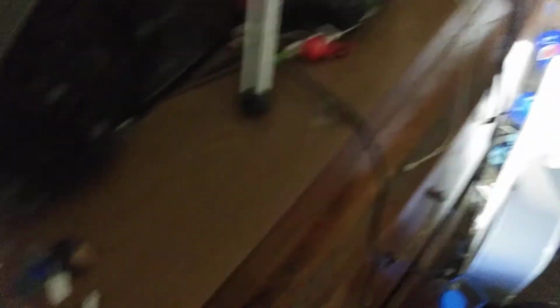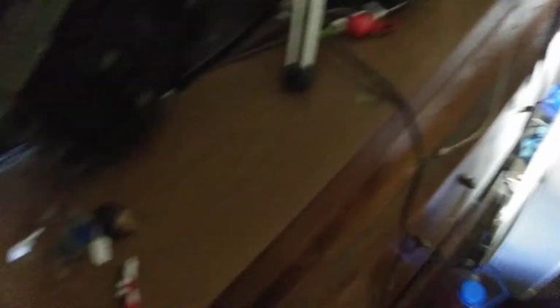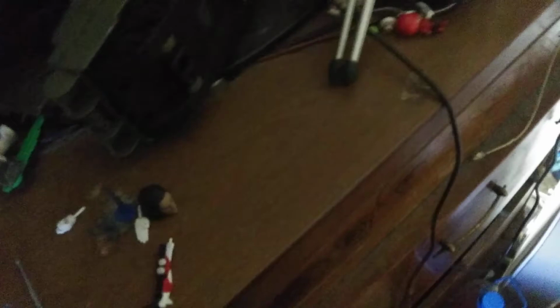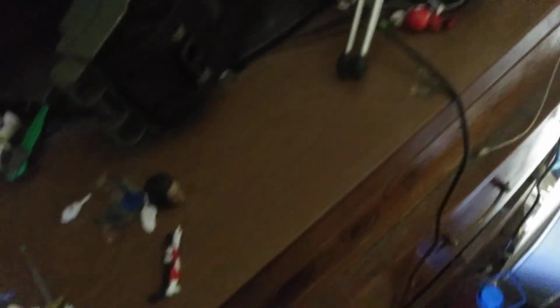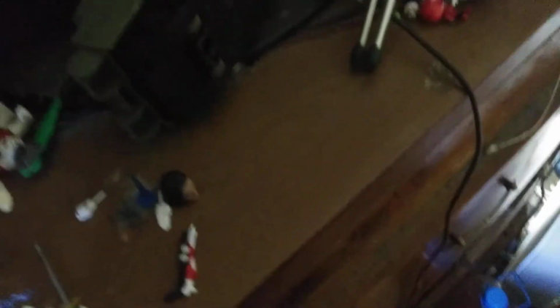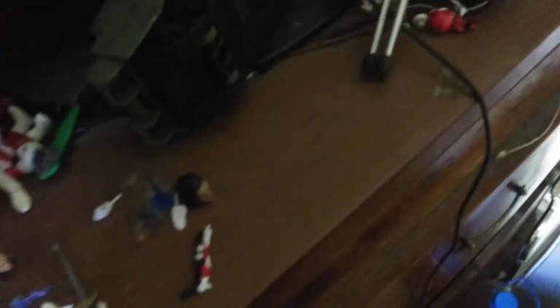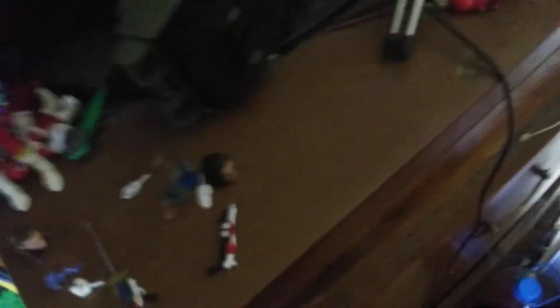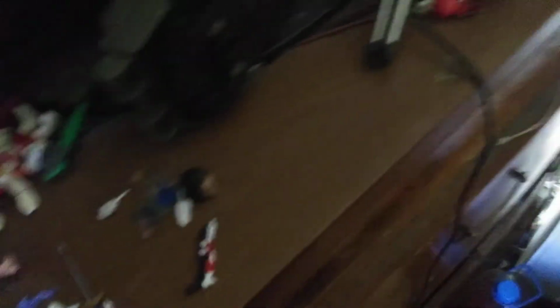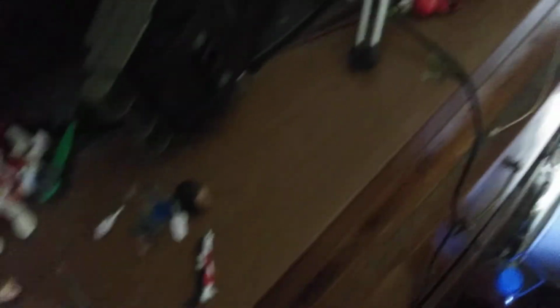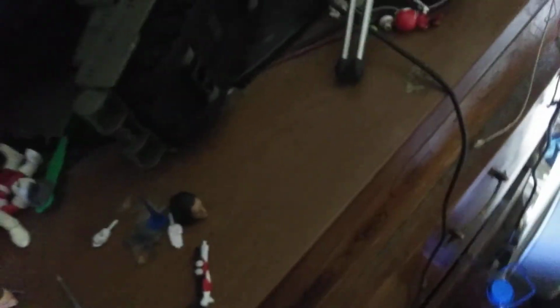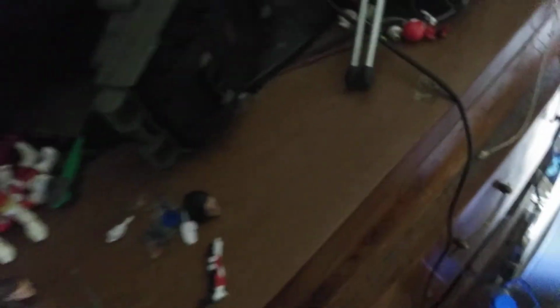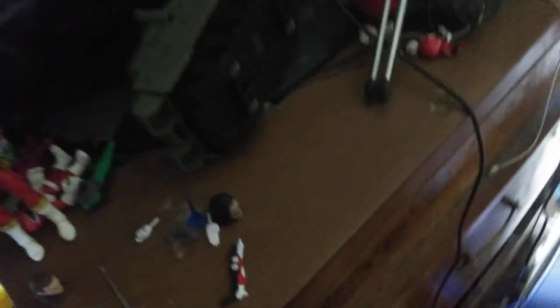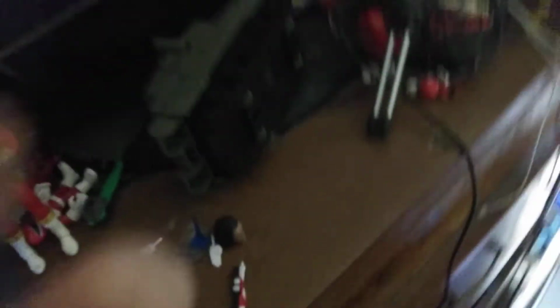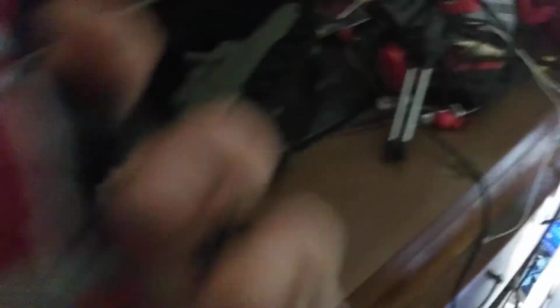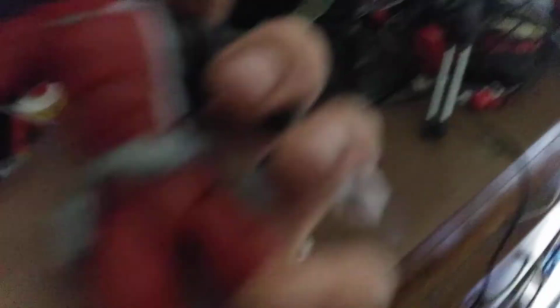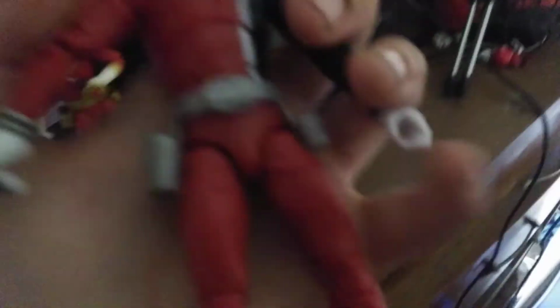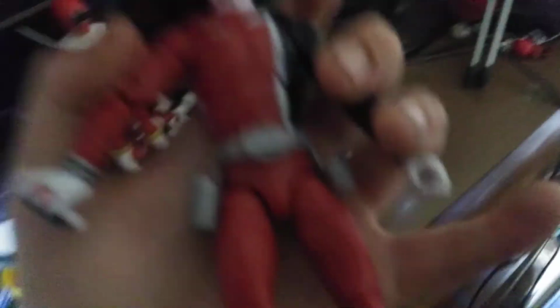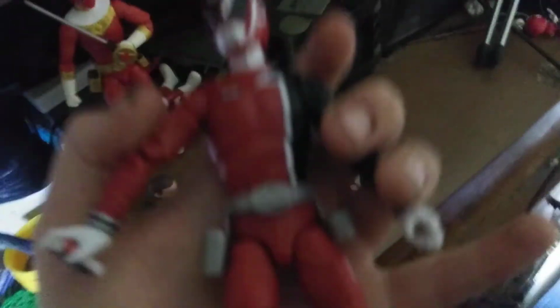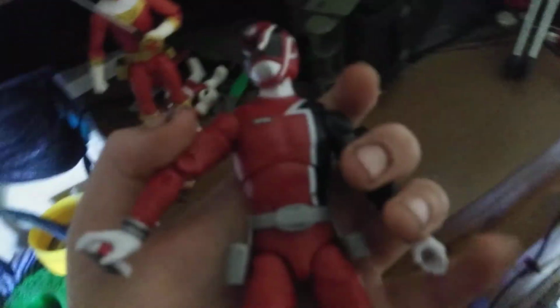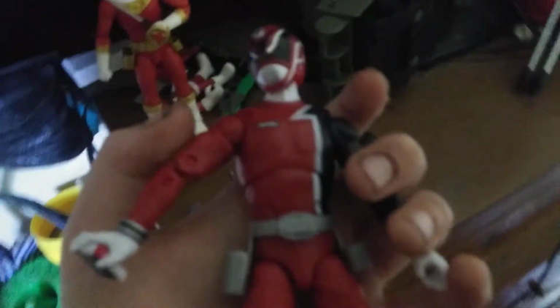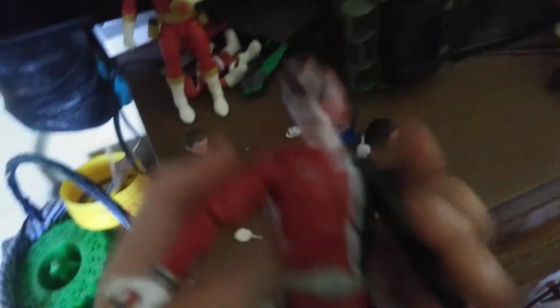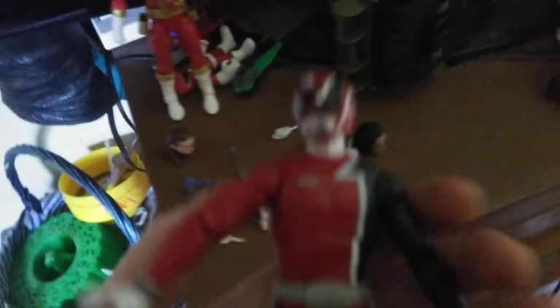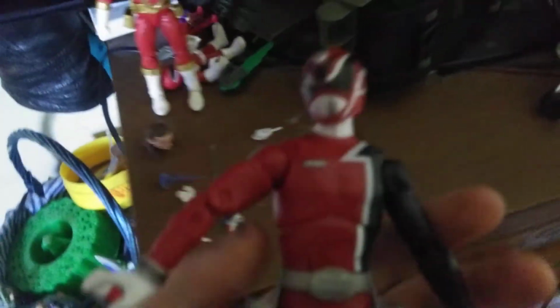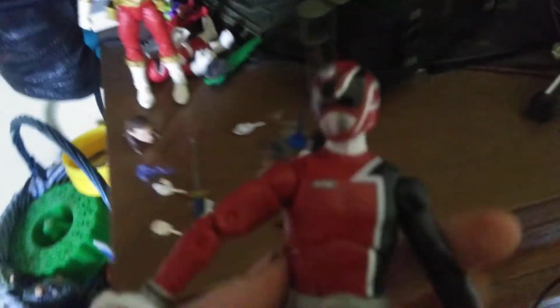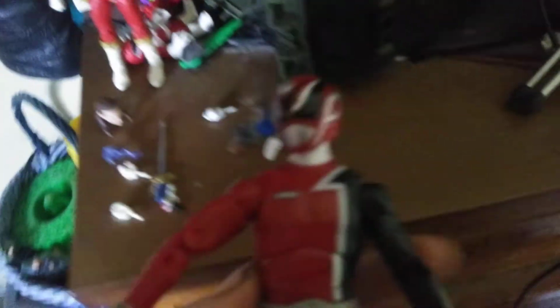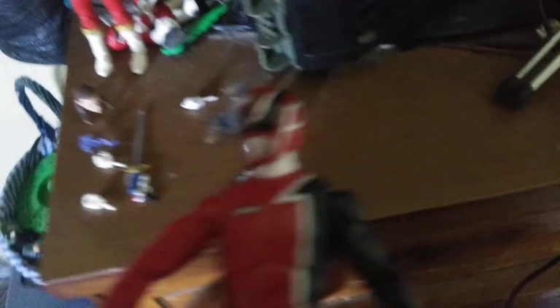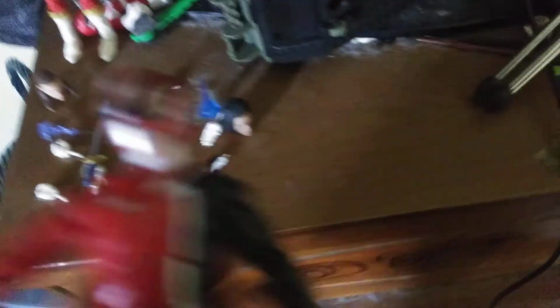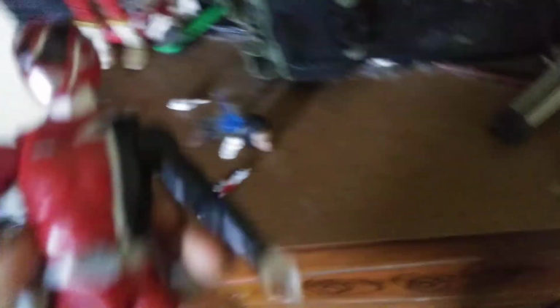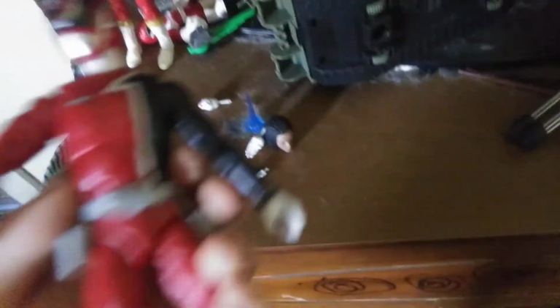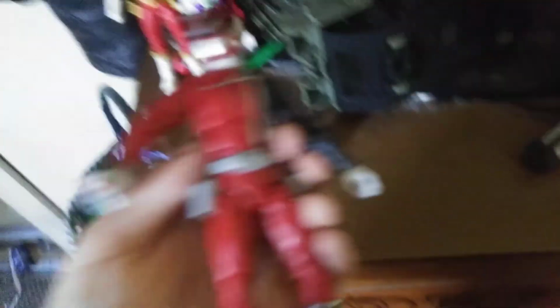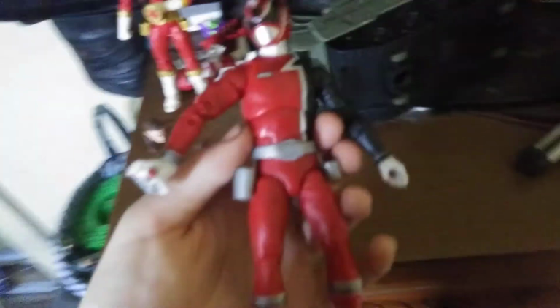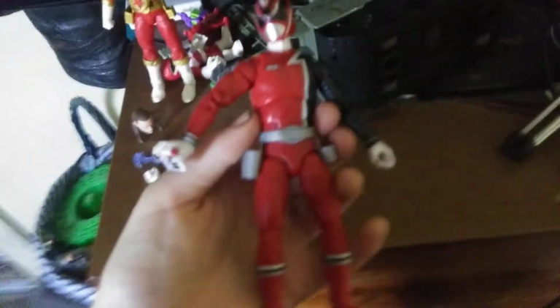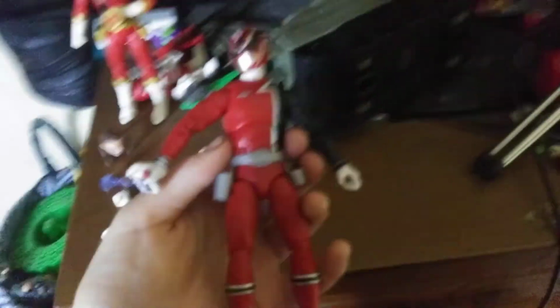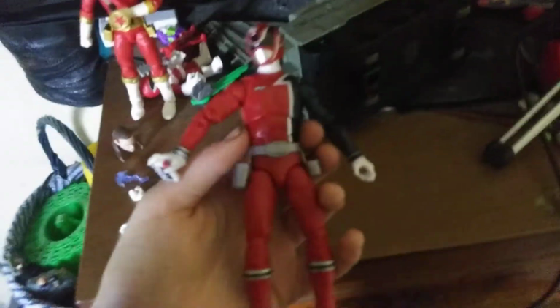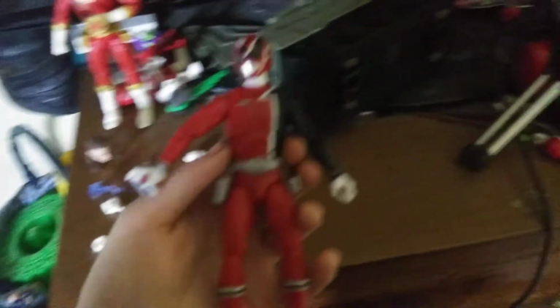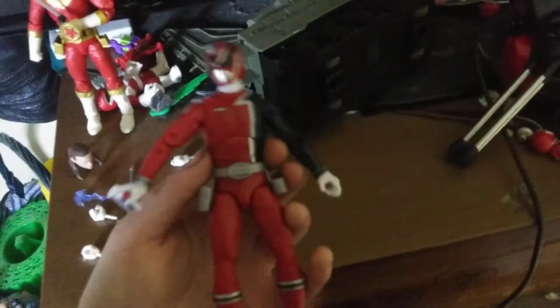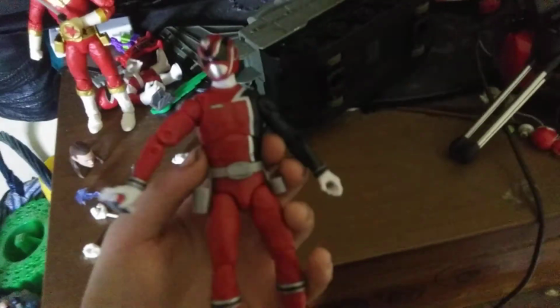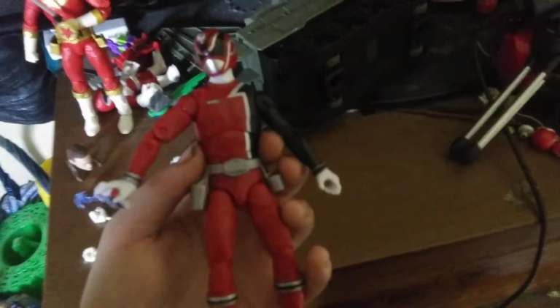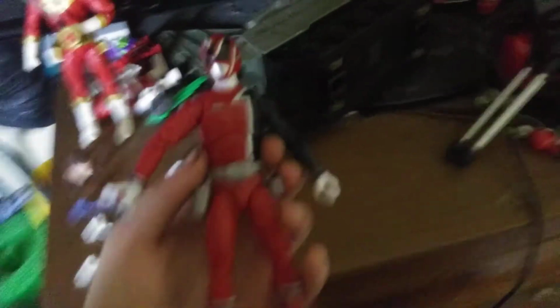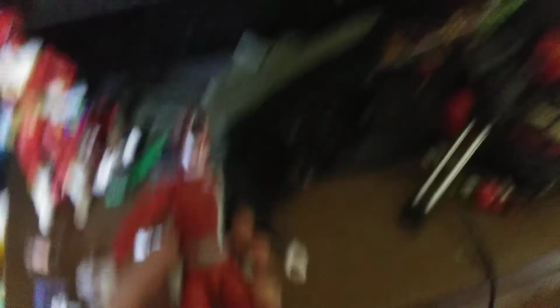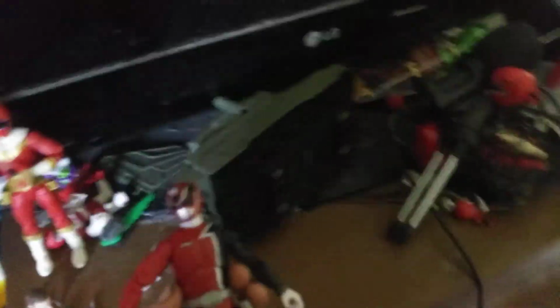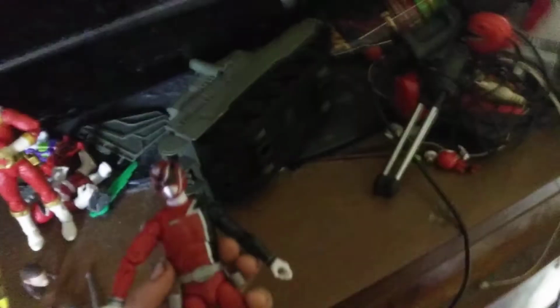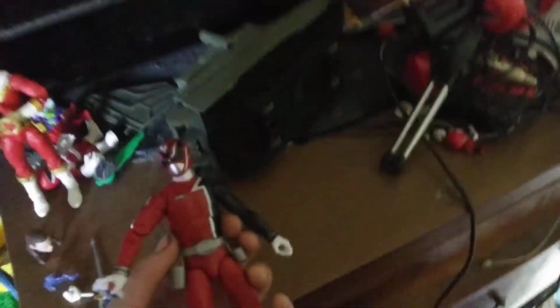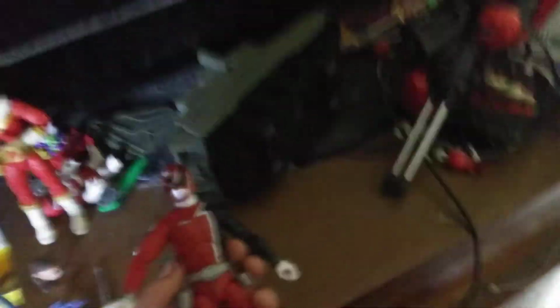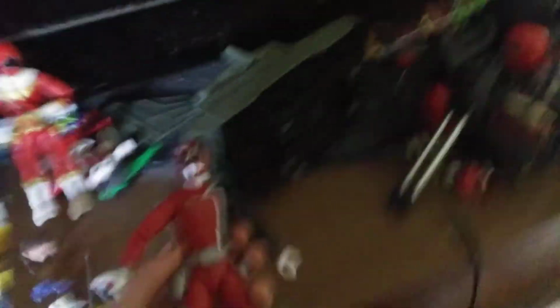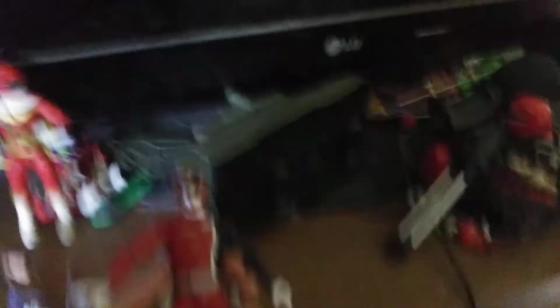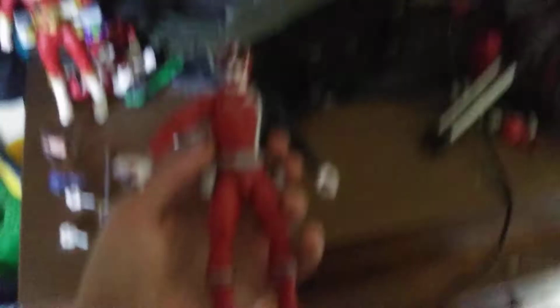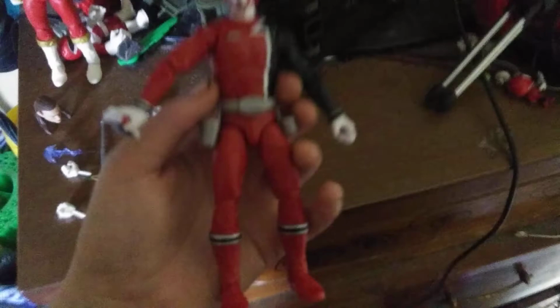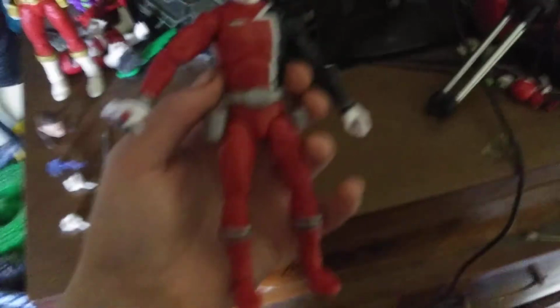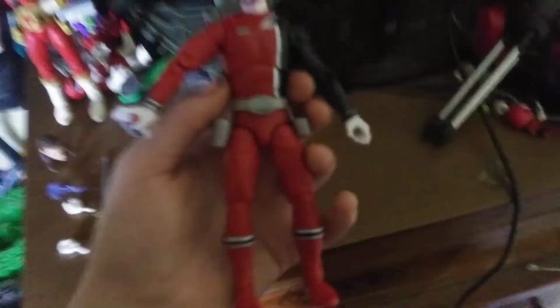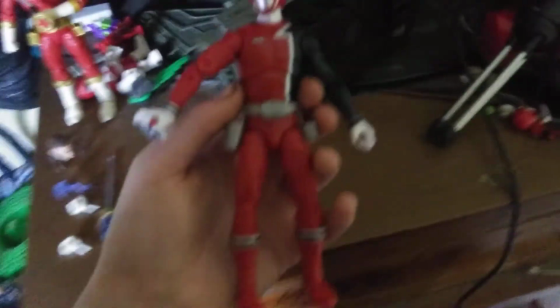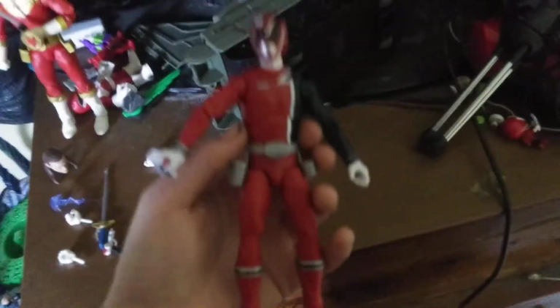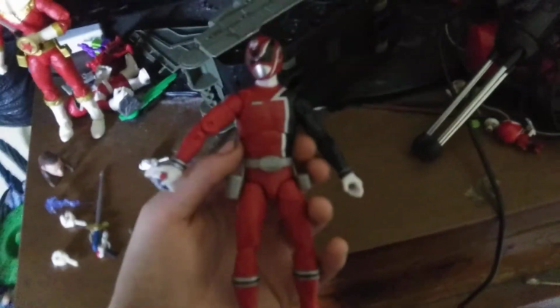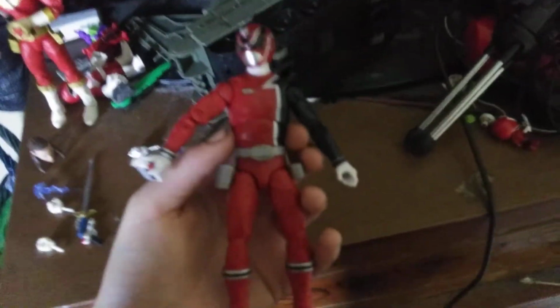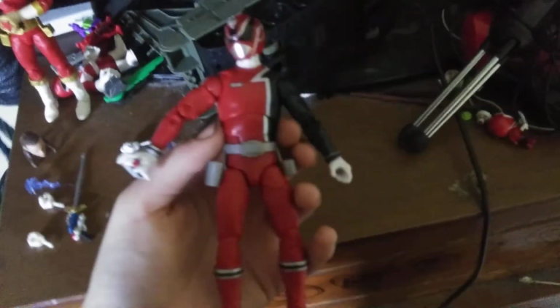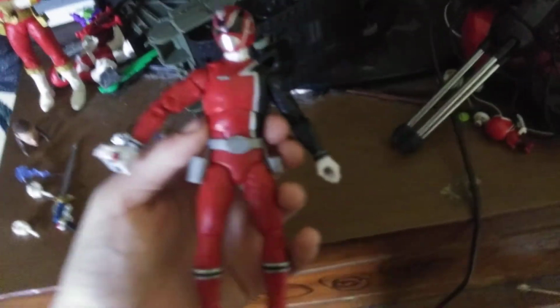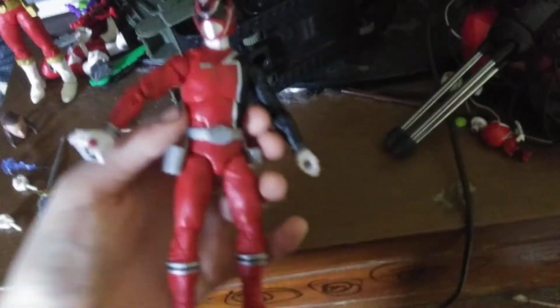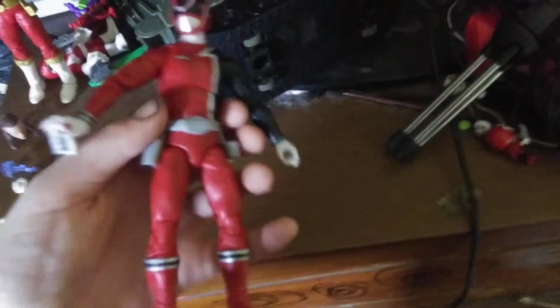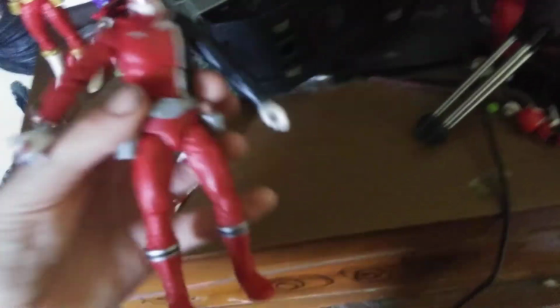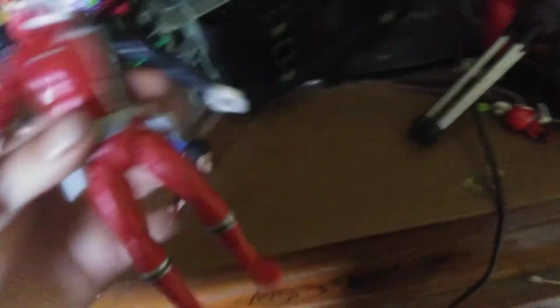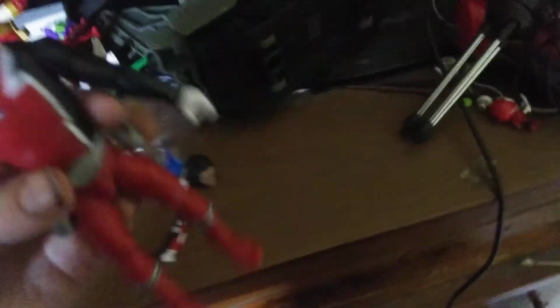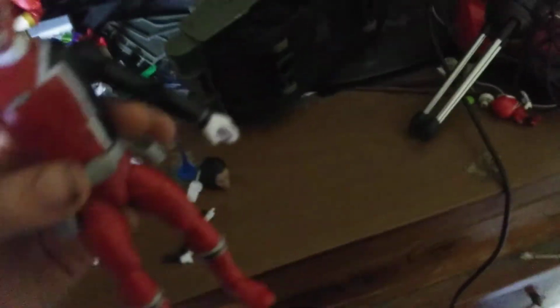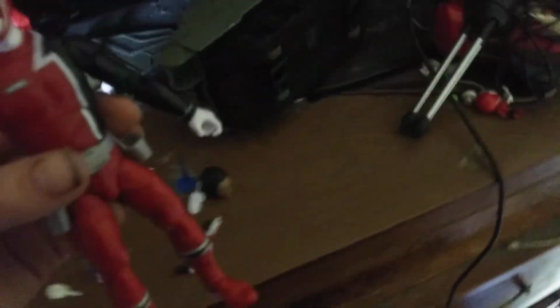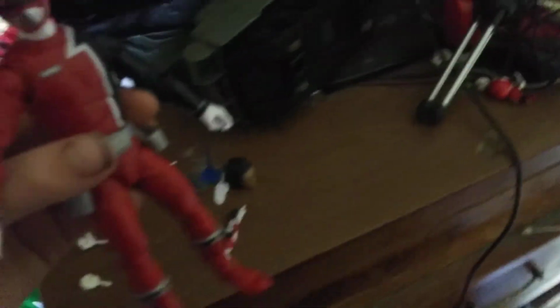And the figure itself — honestly, it's decent.